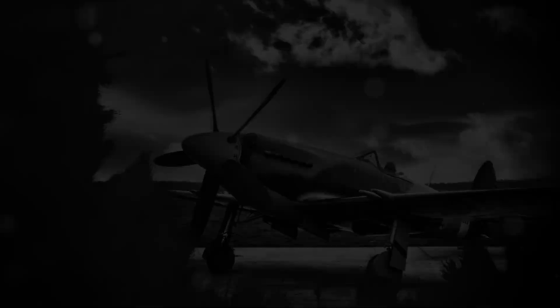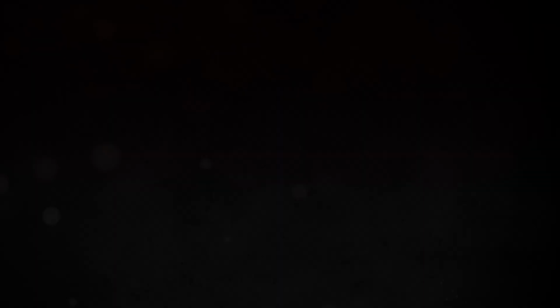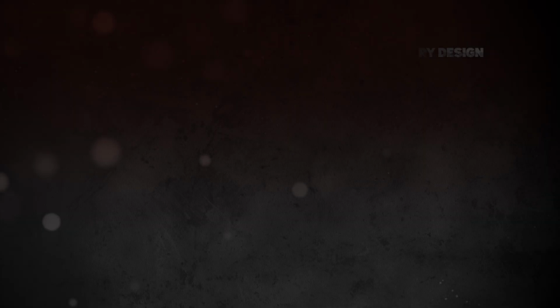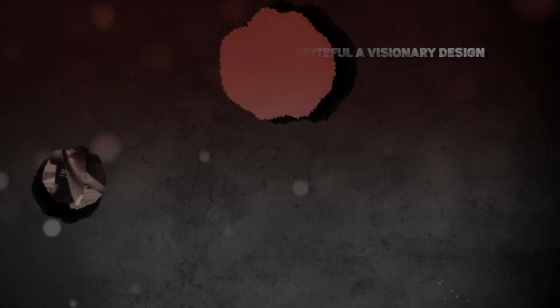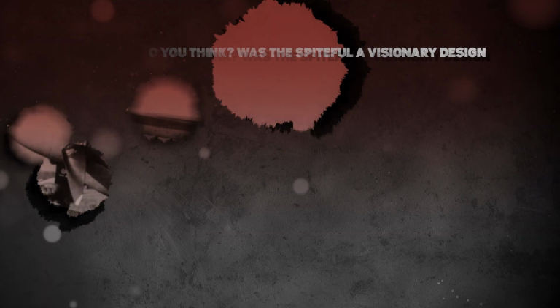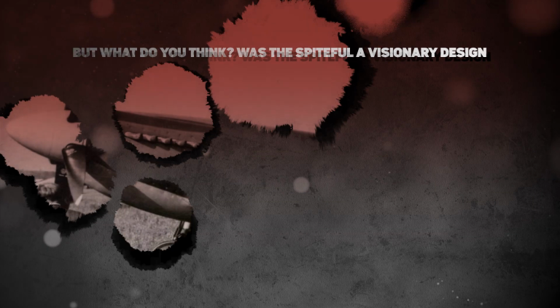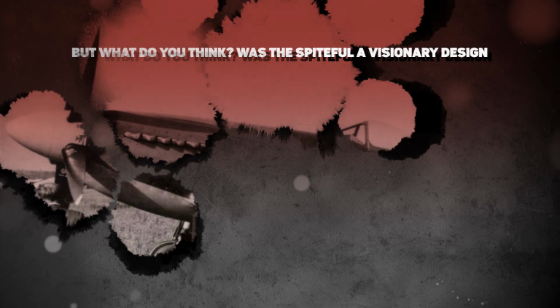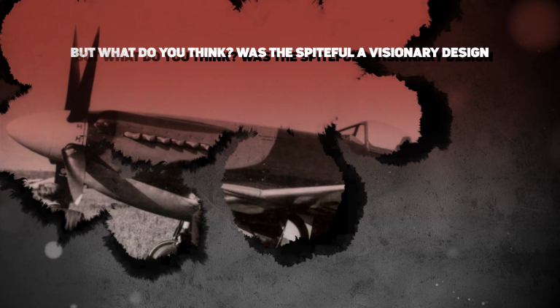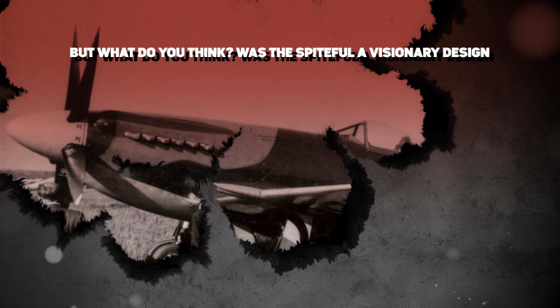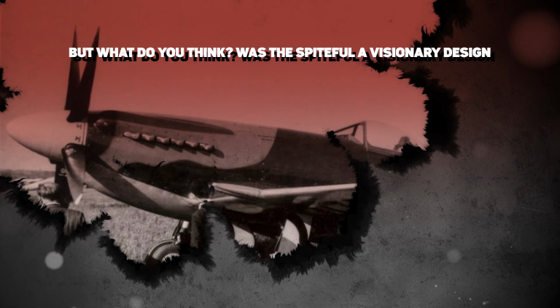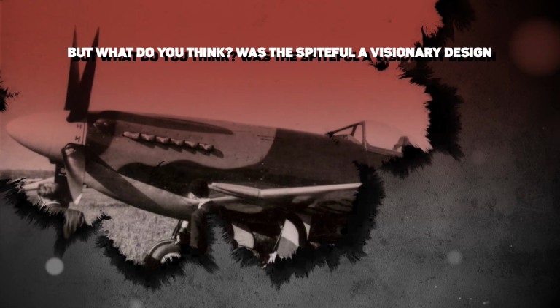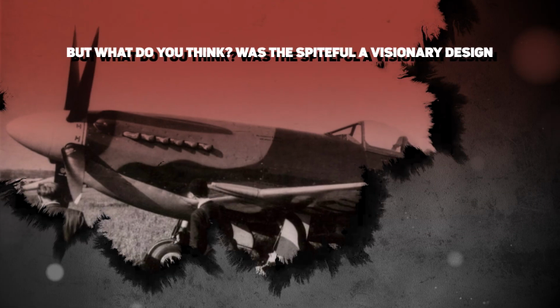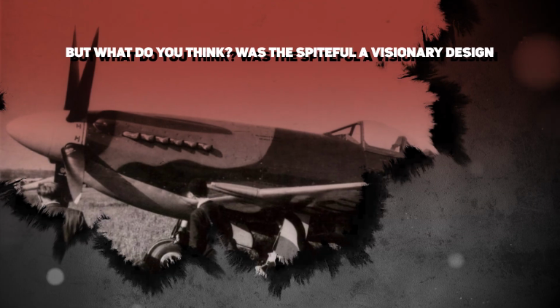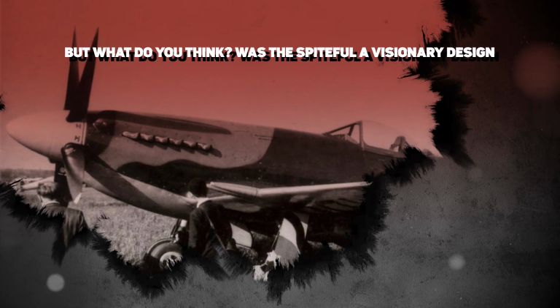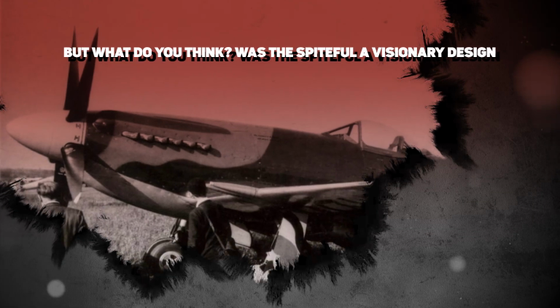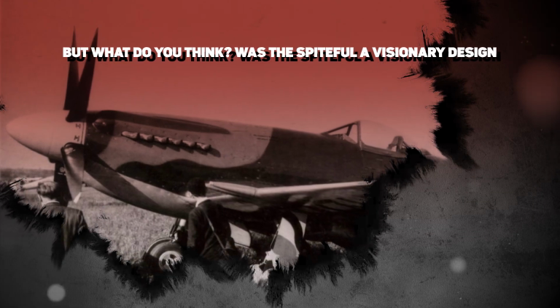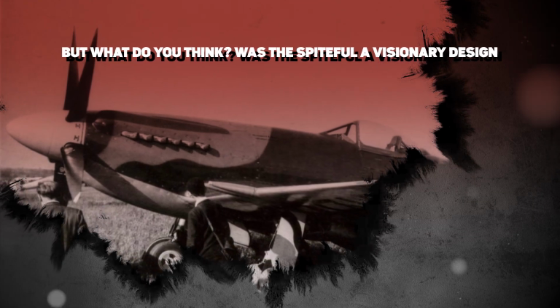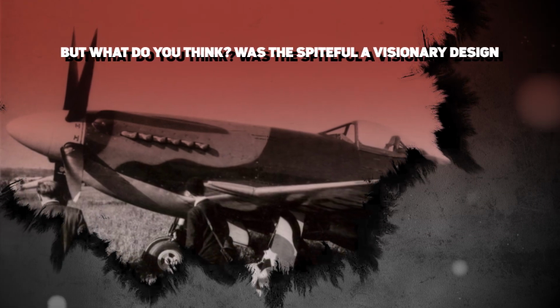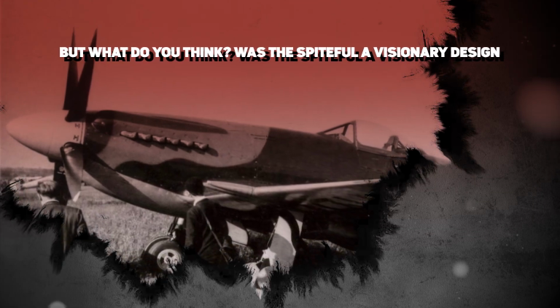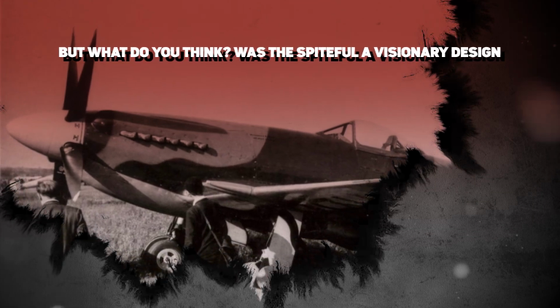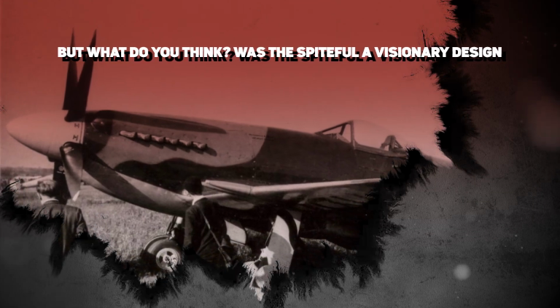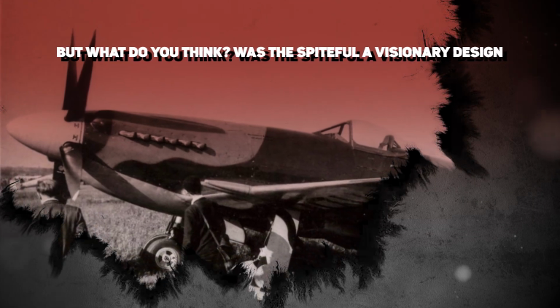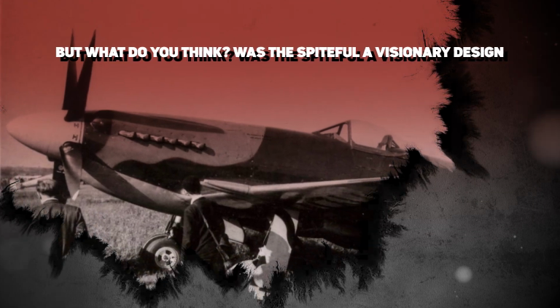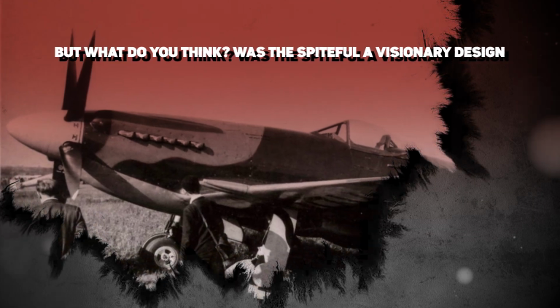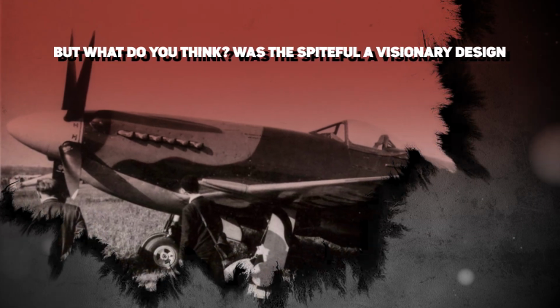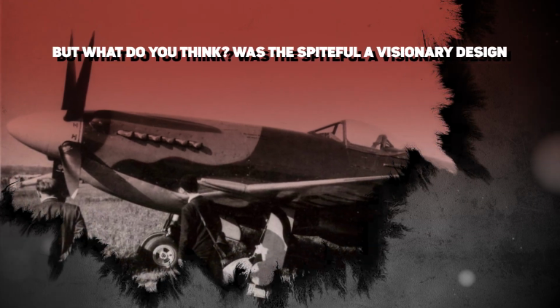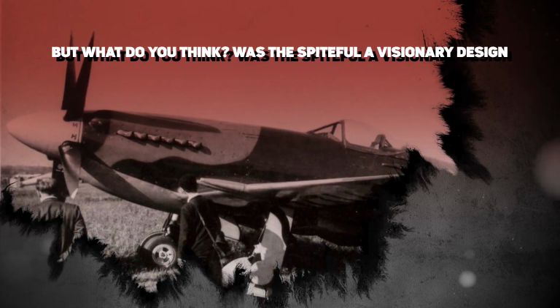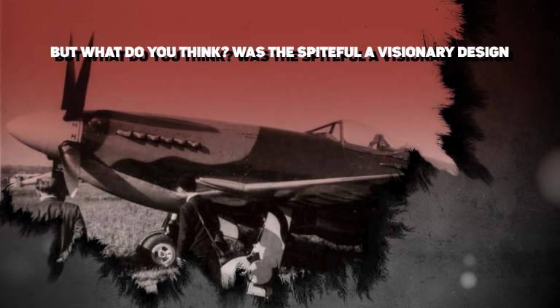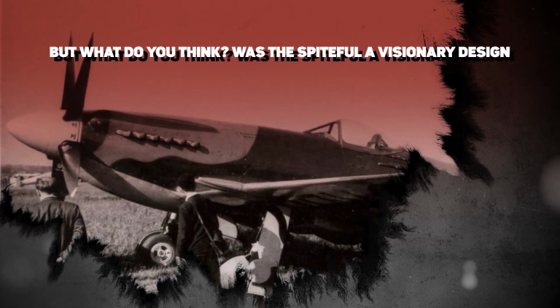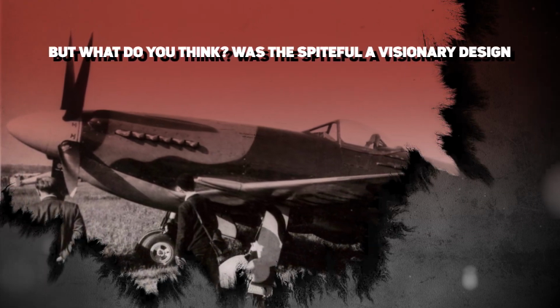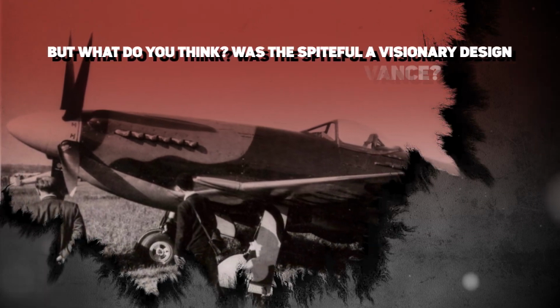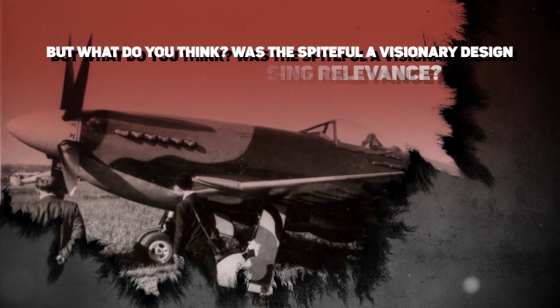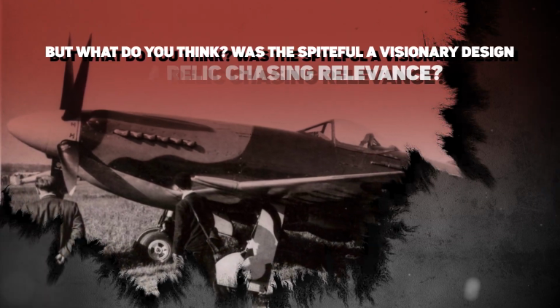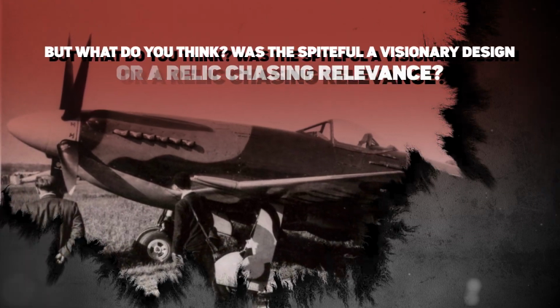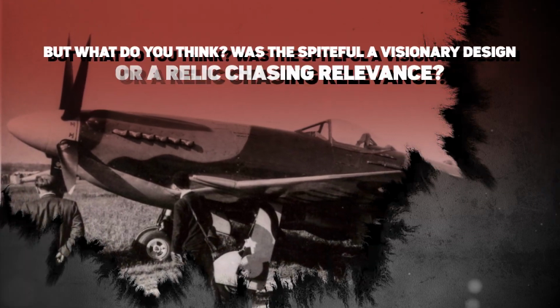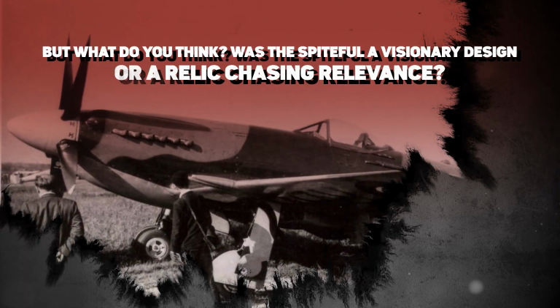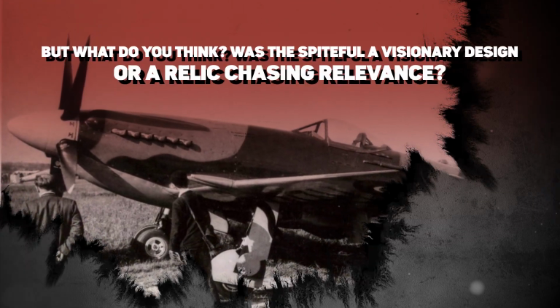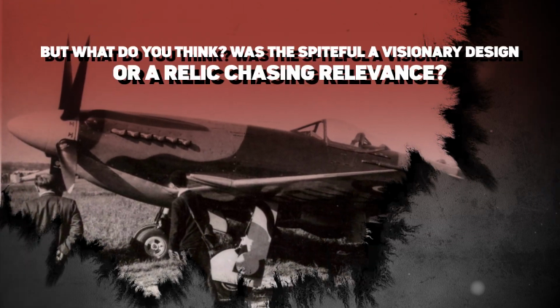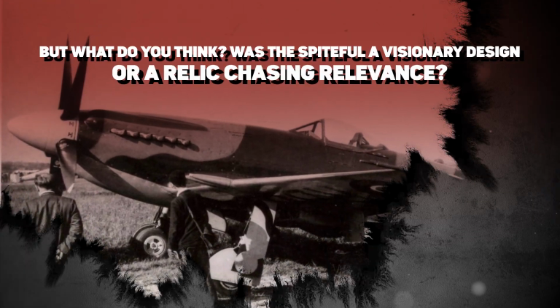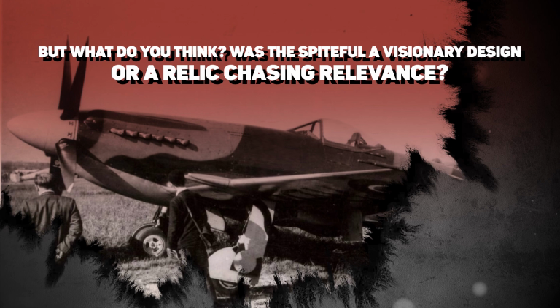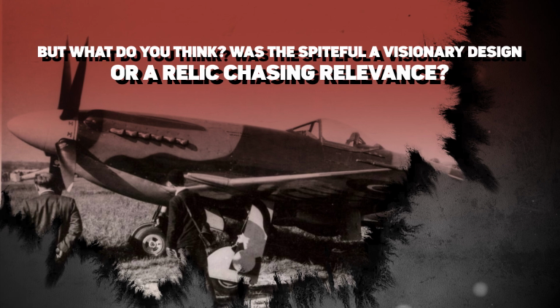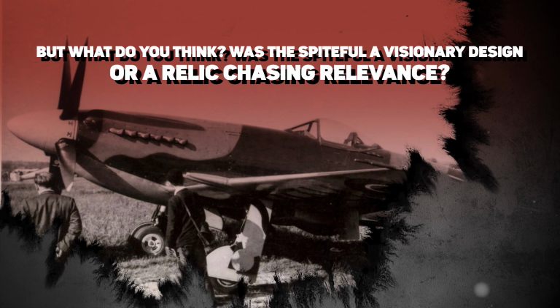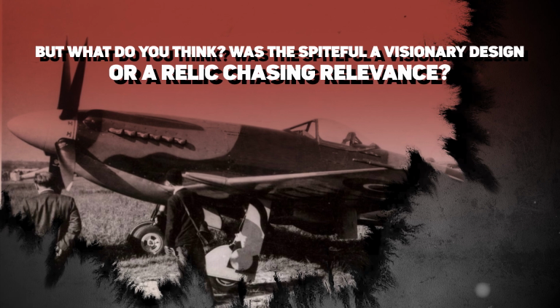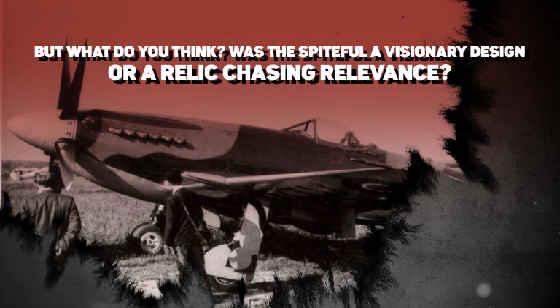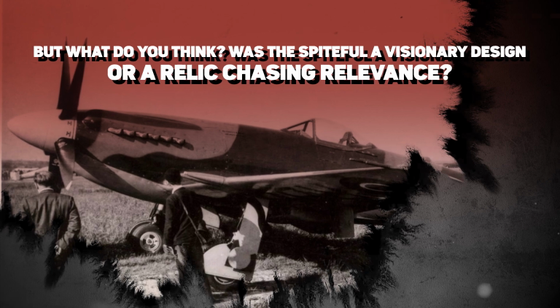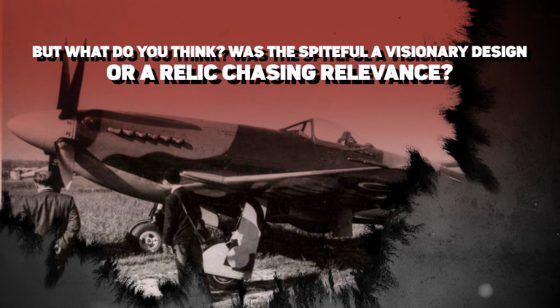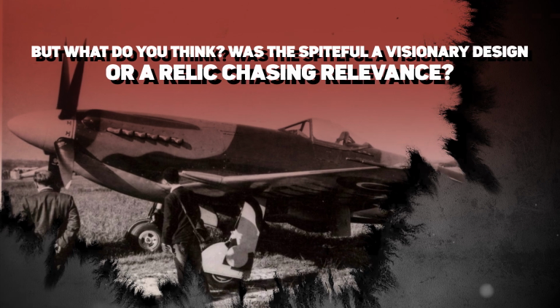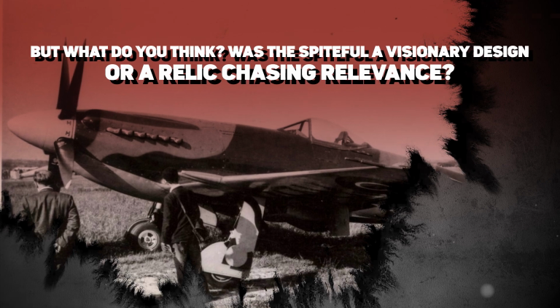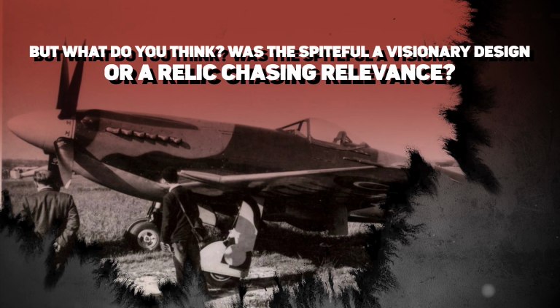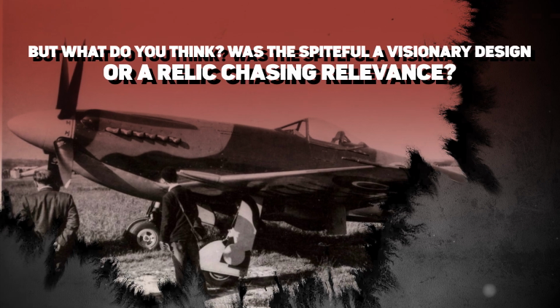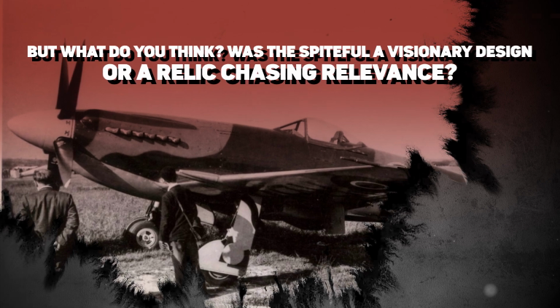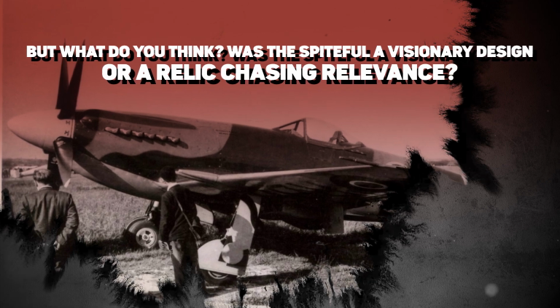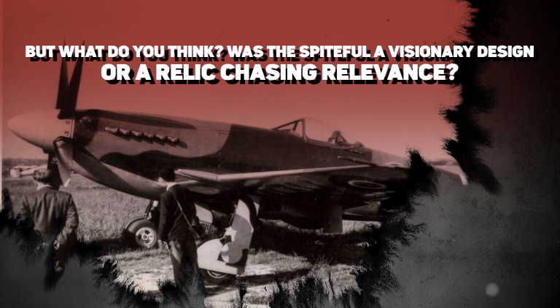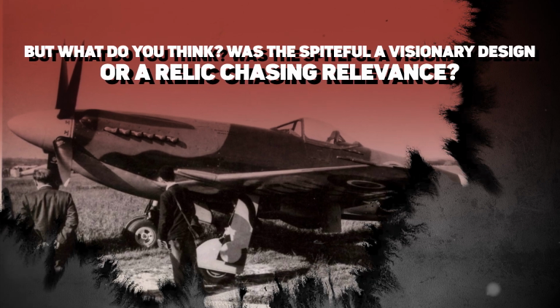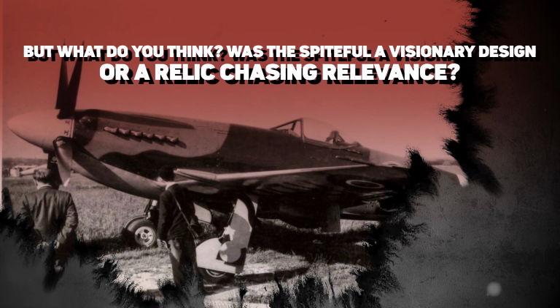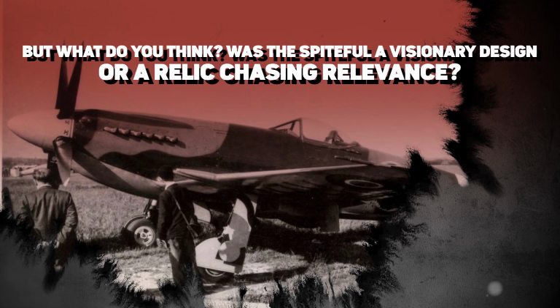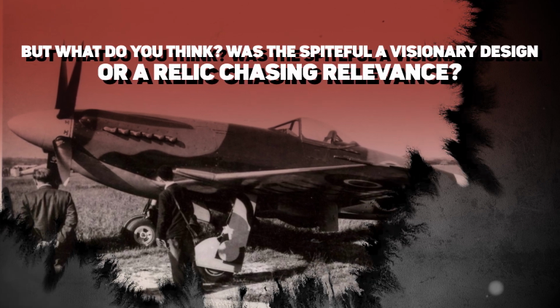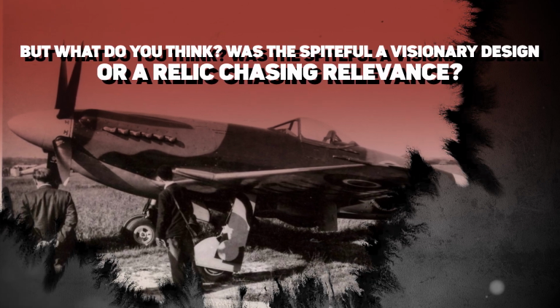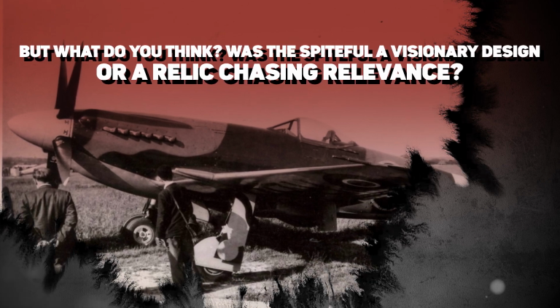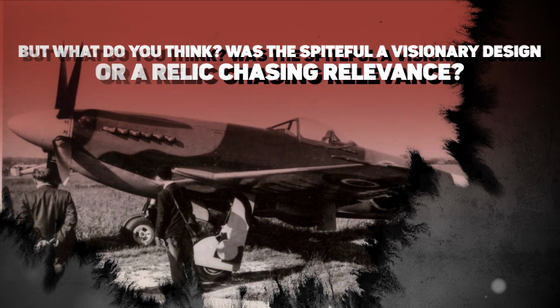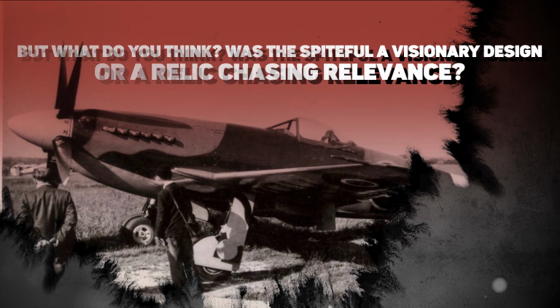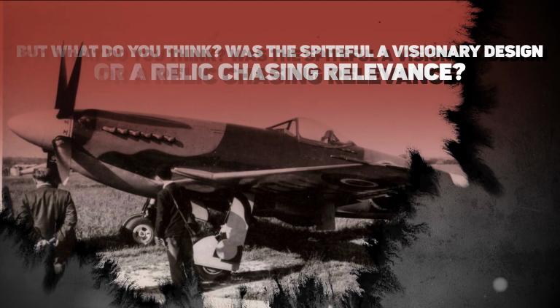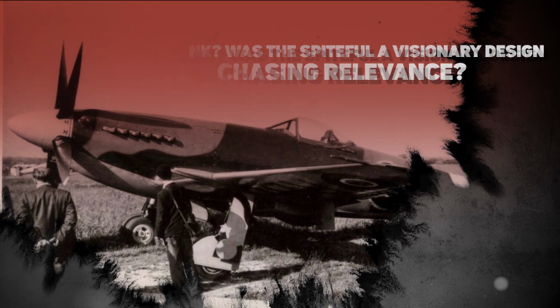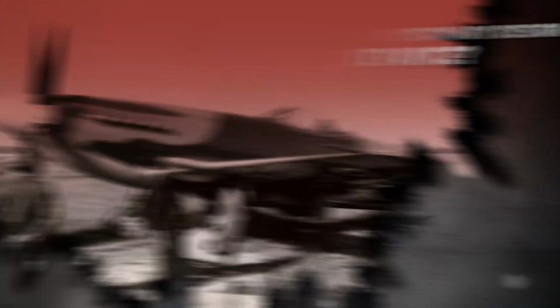Was the Spiteful a visionary design, or a relic chasing relevance? Let us know your take in the comments below.